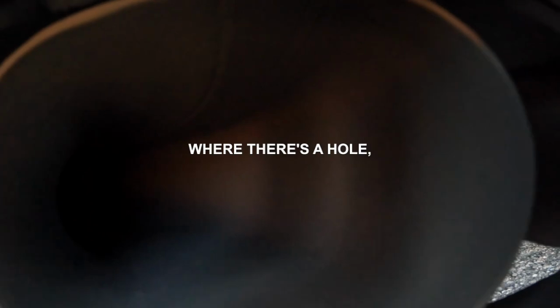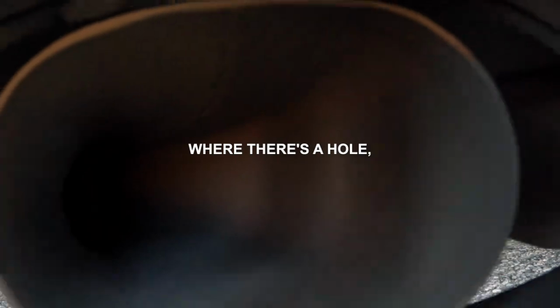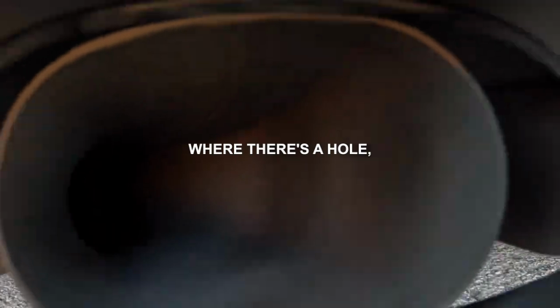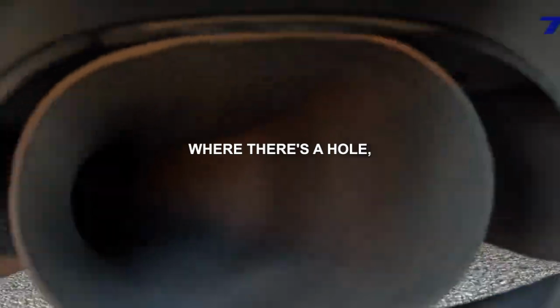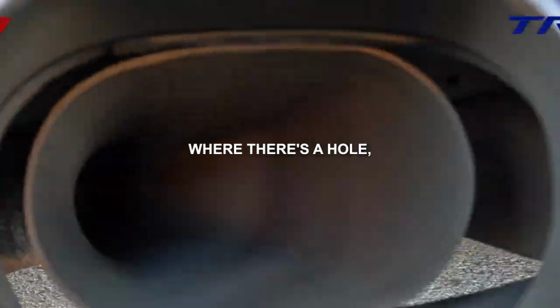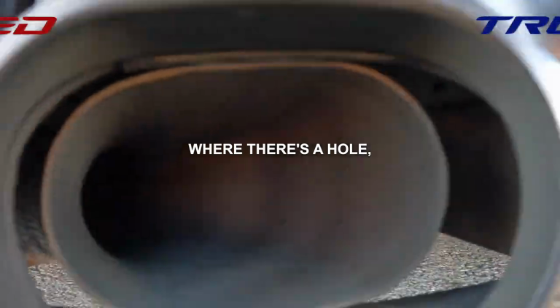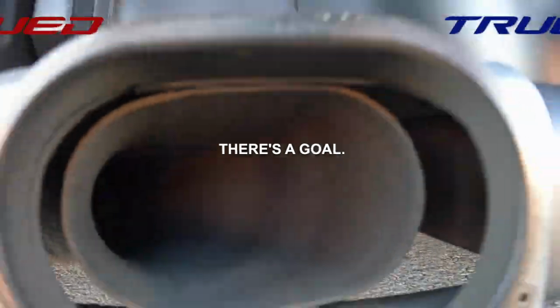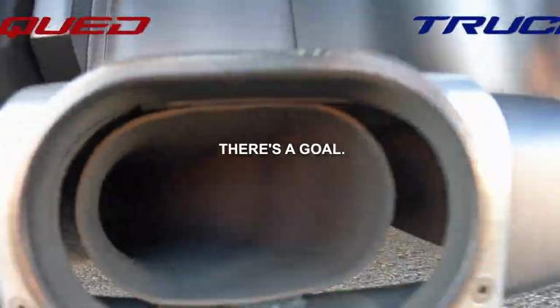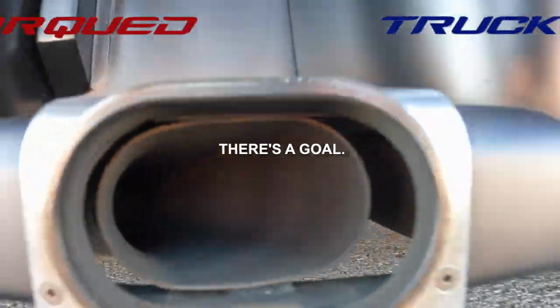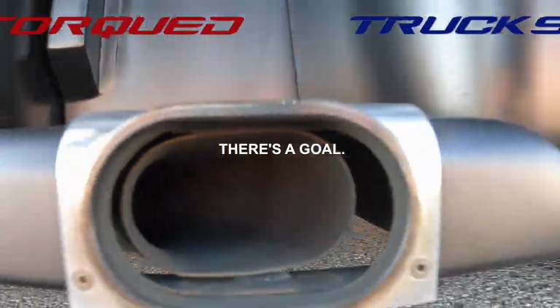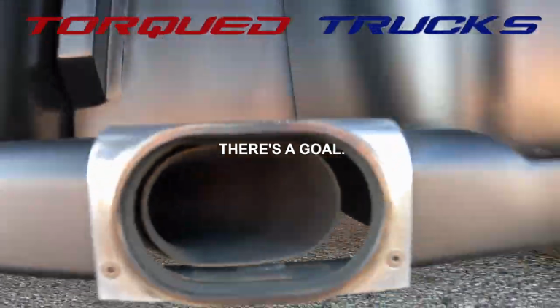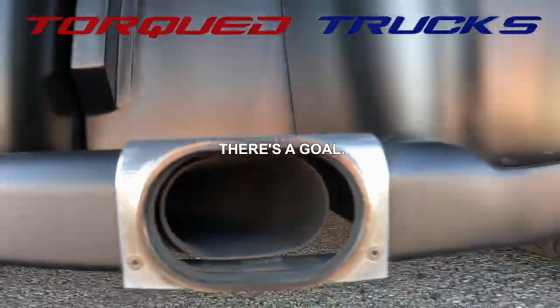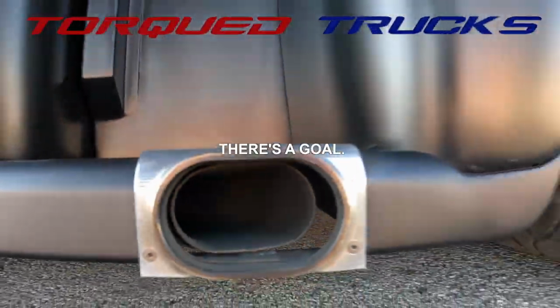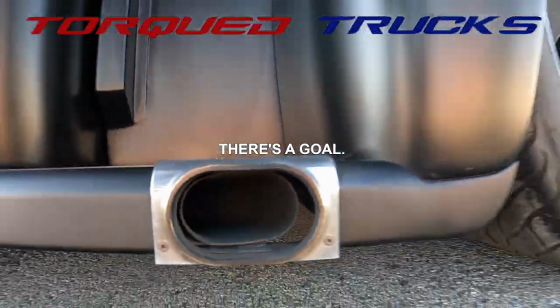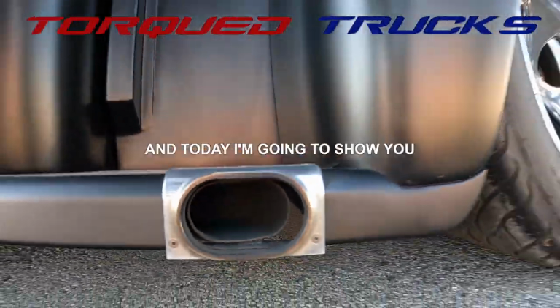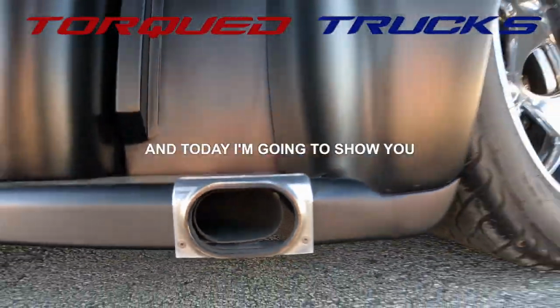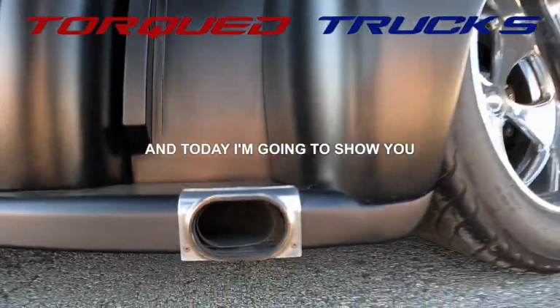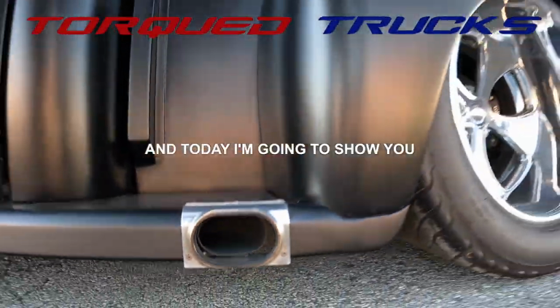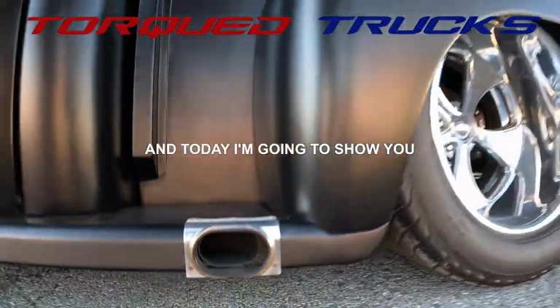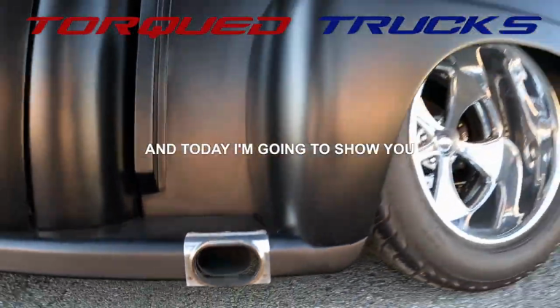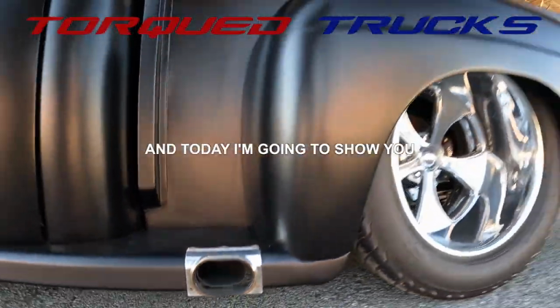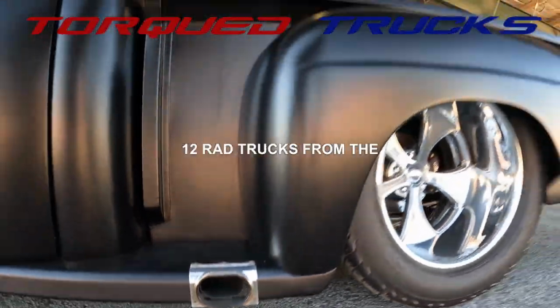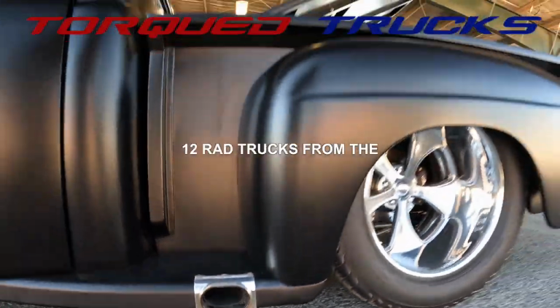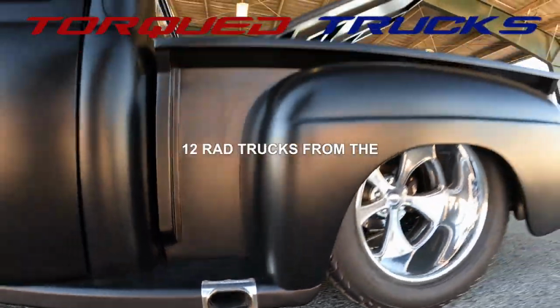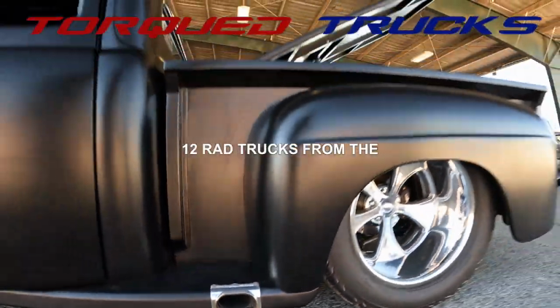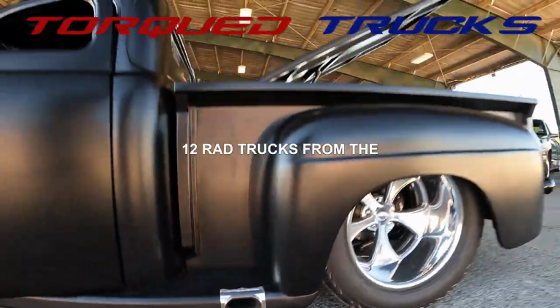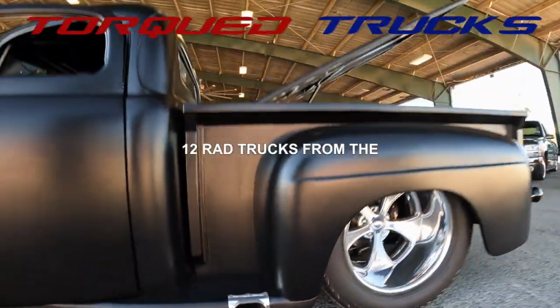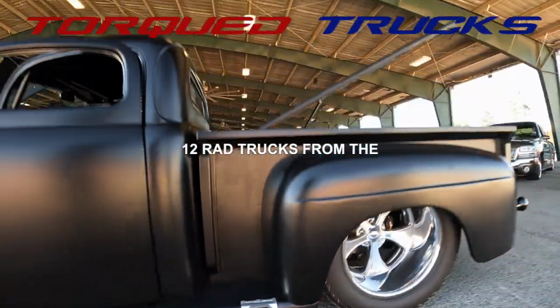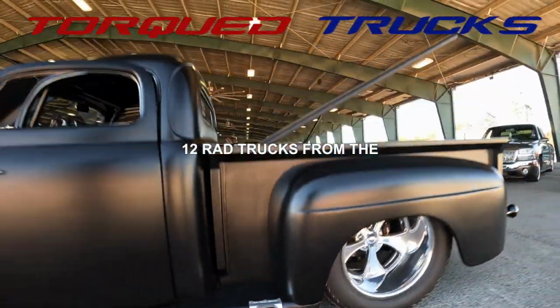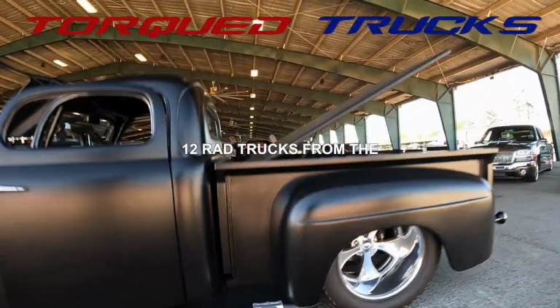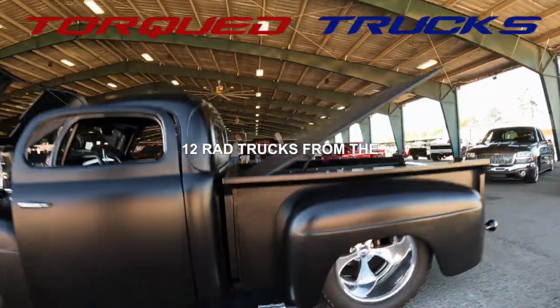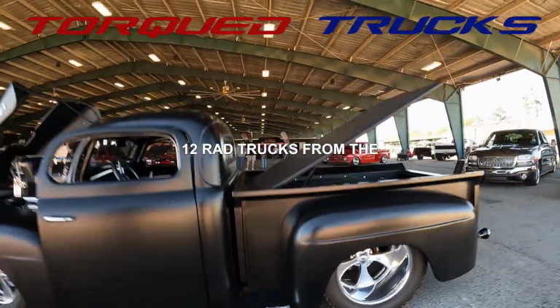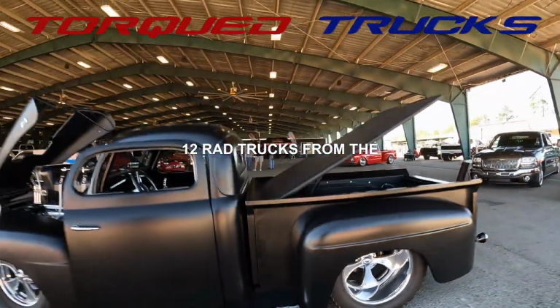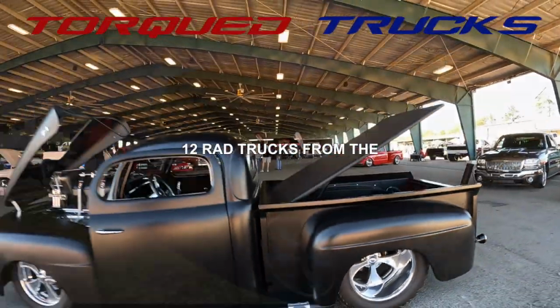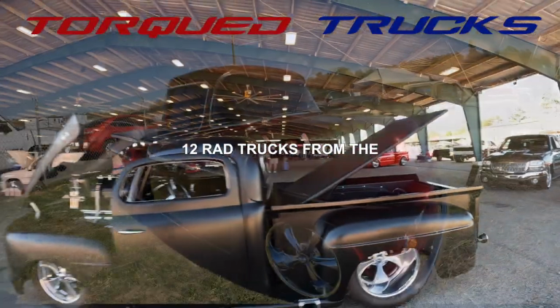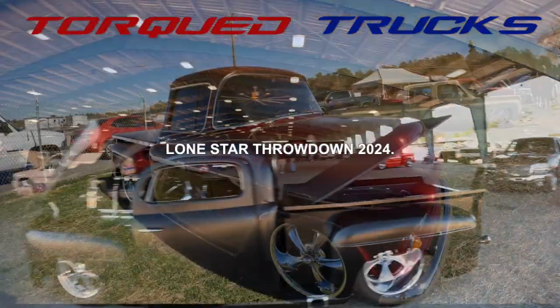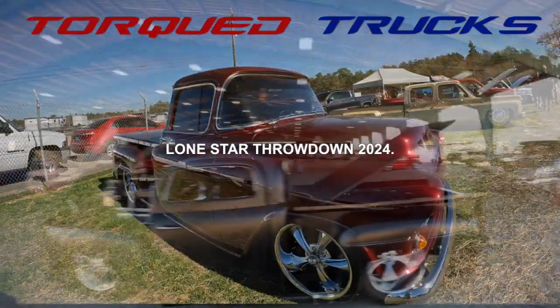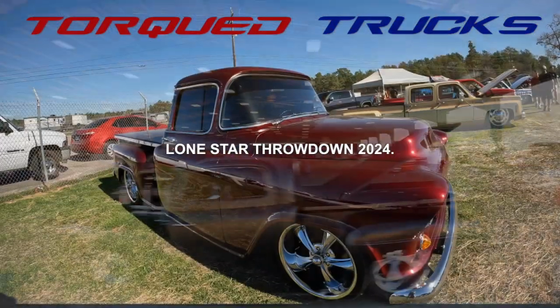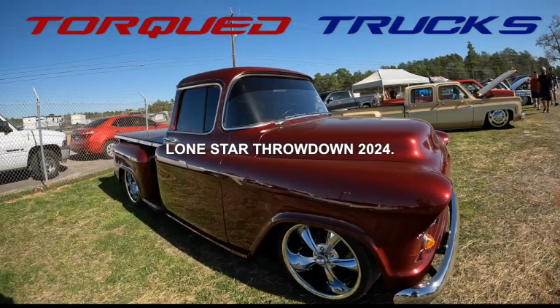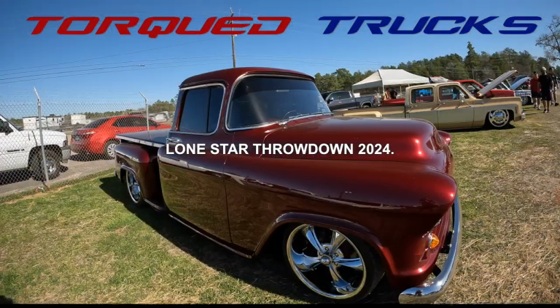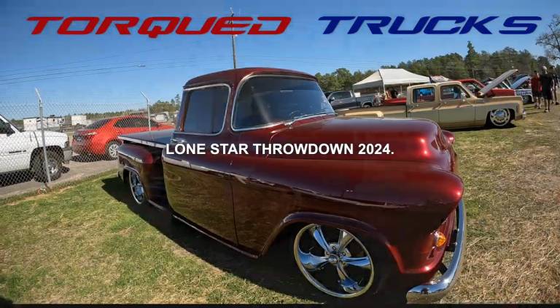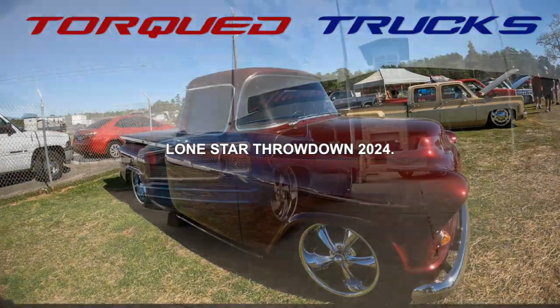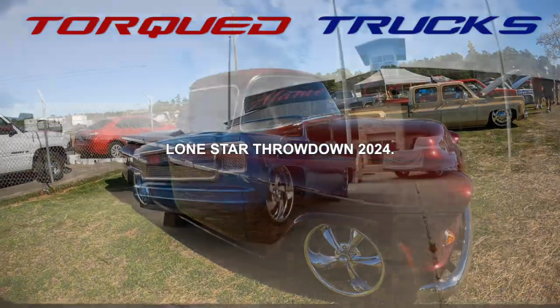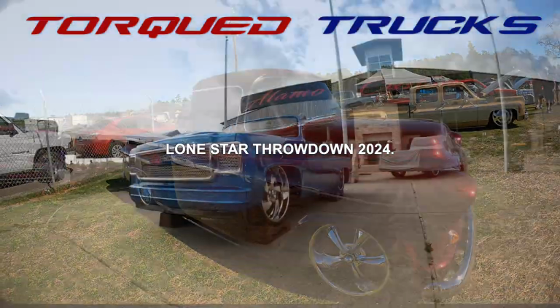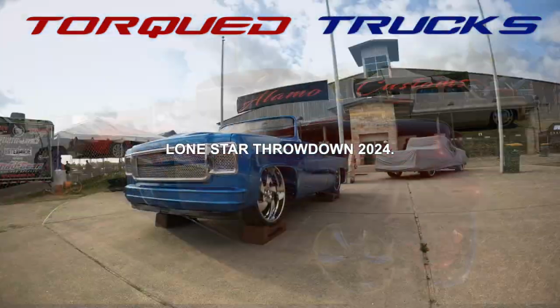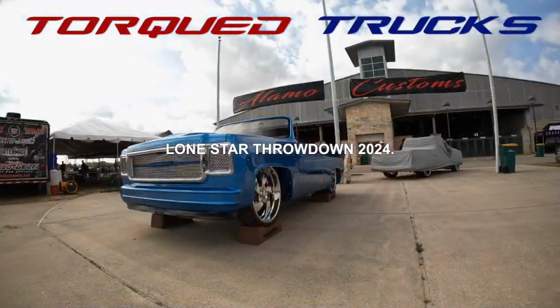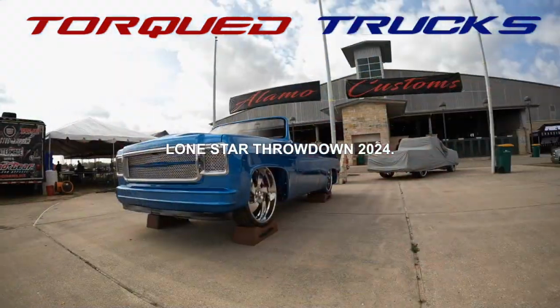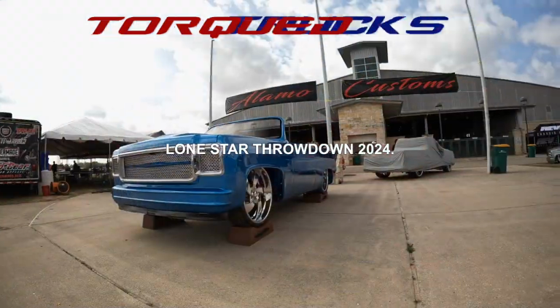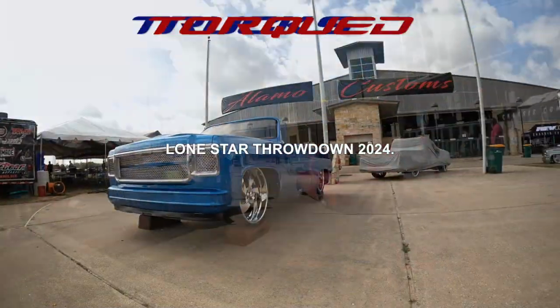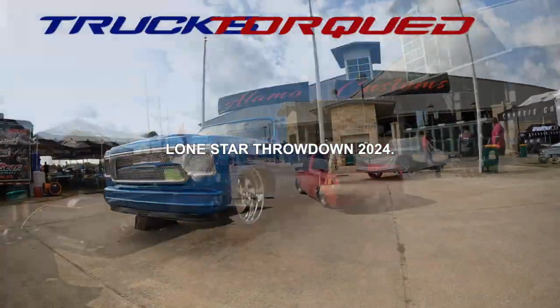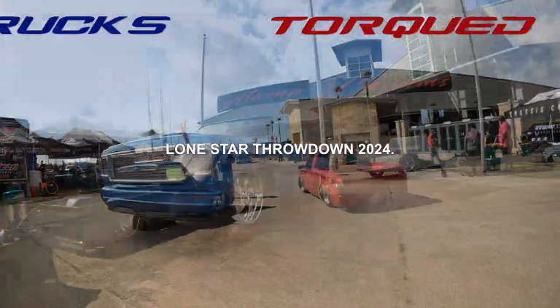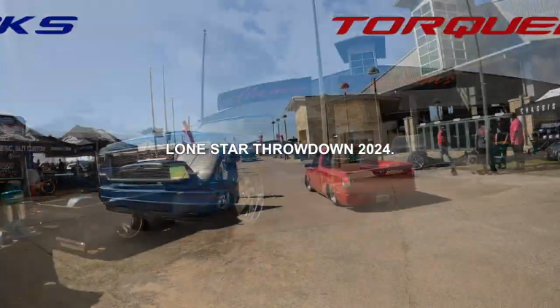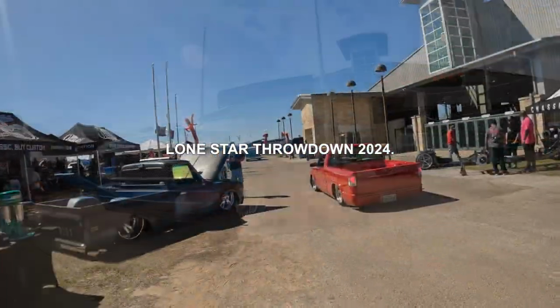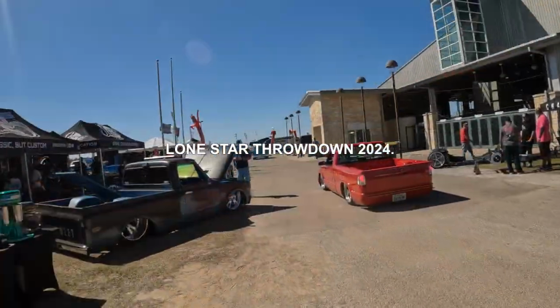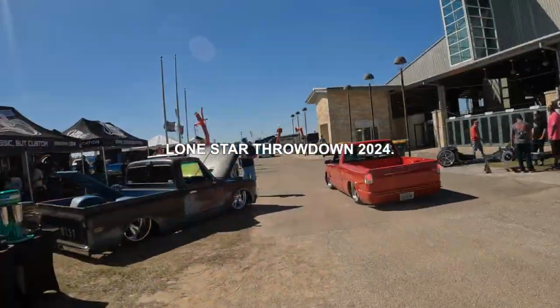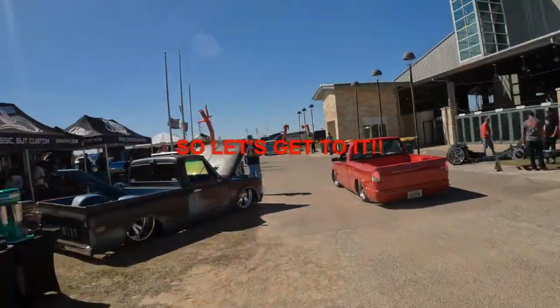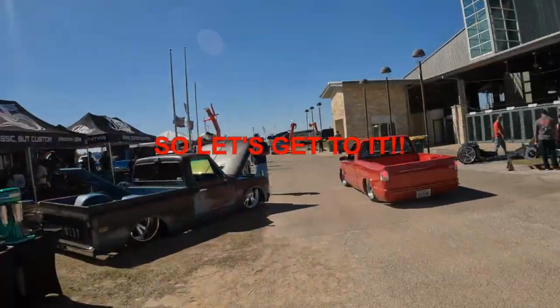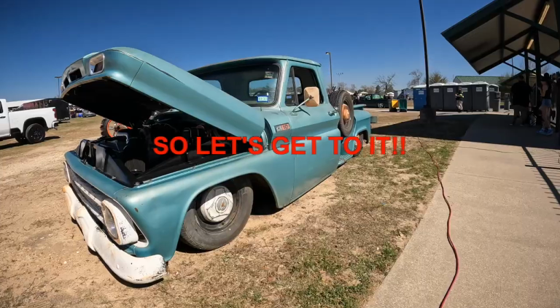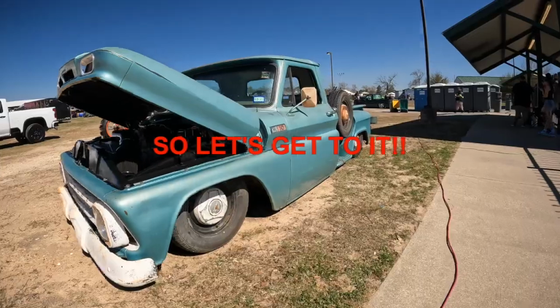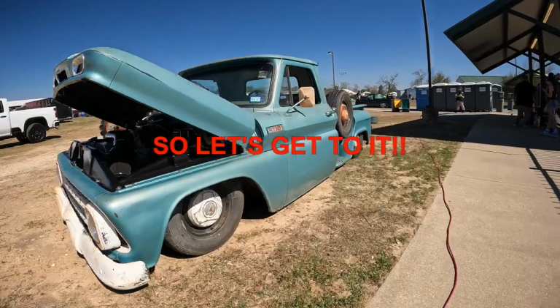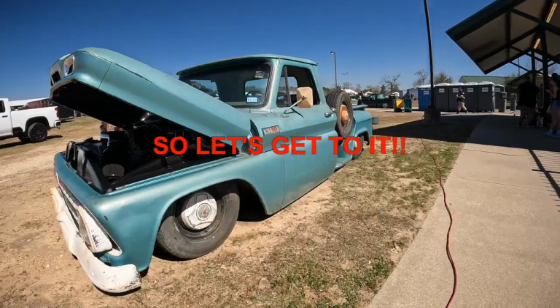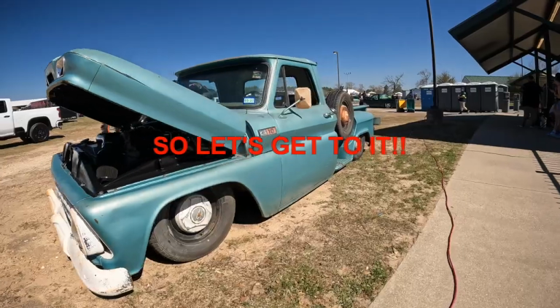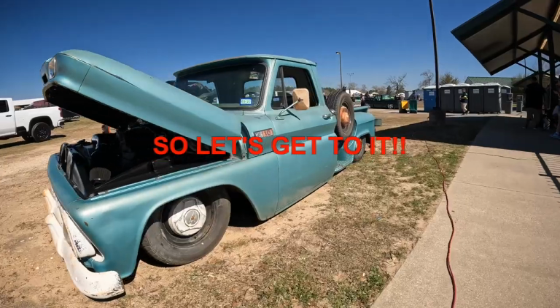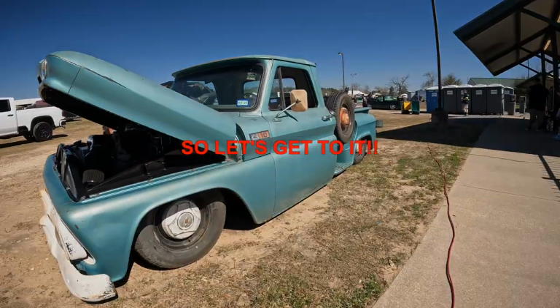Where there's a hole, there's a goal, and today I'm going to show you 12 rad trucks from the Lone Star Throwdown 2024. So let's get to it.